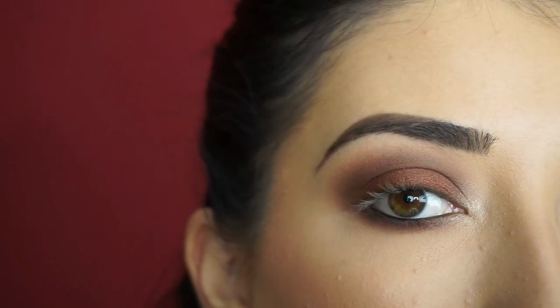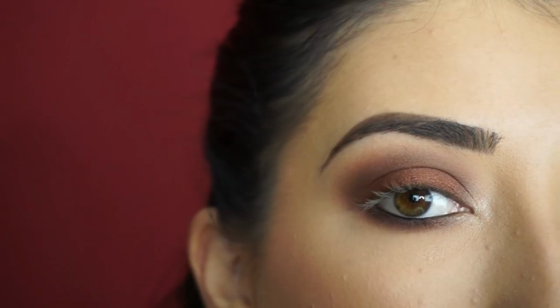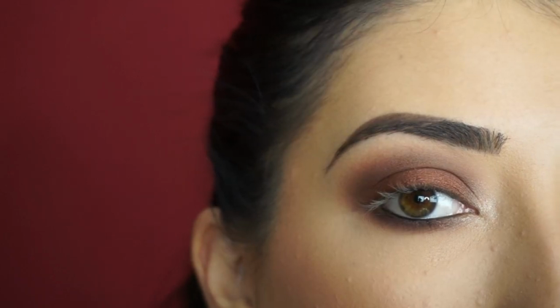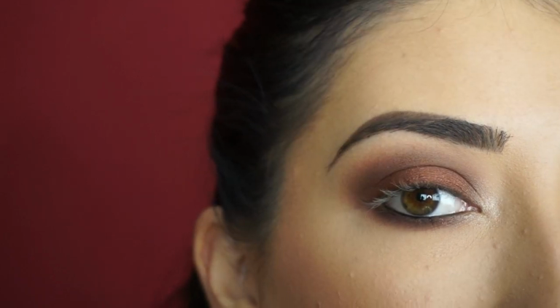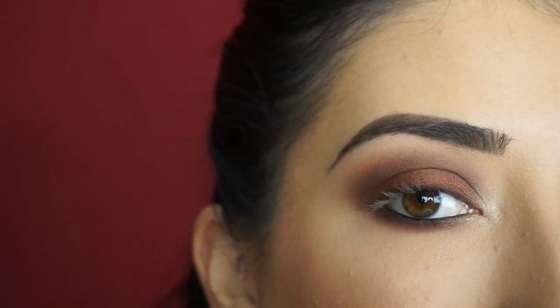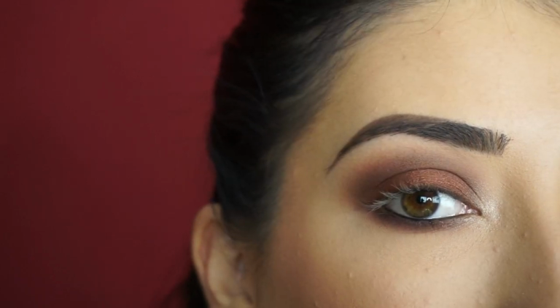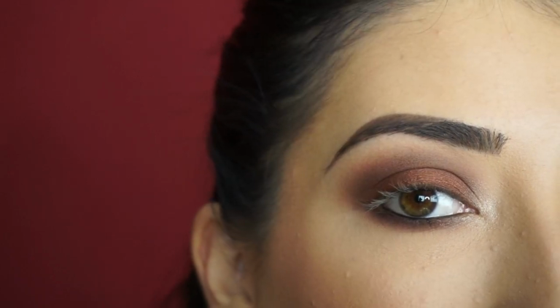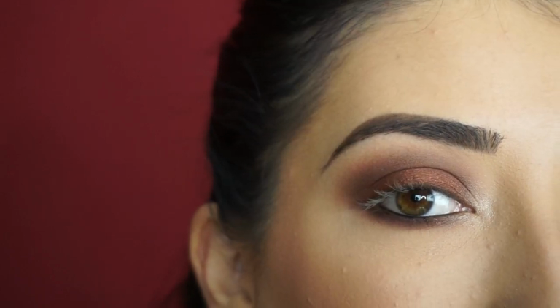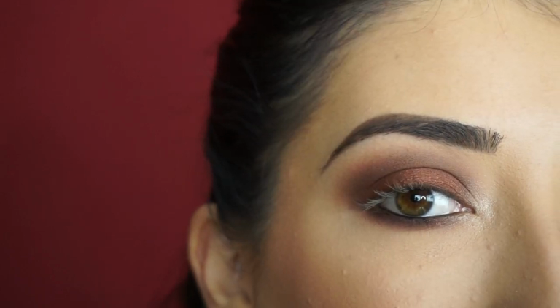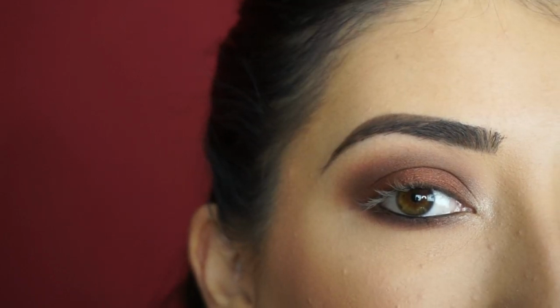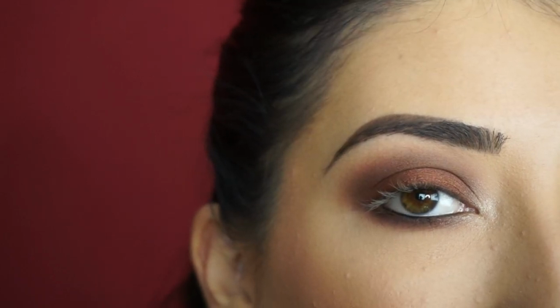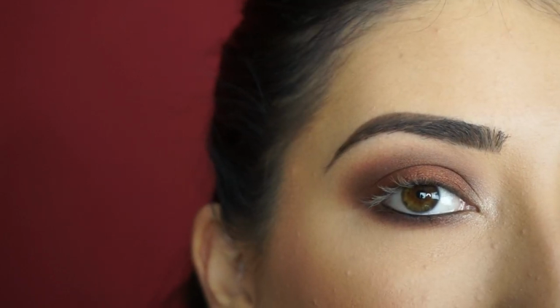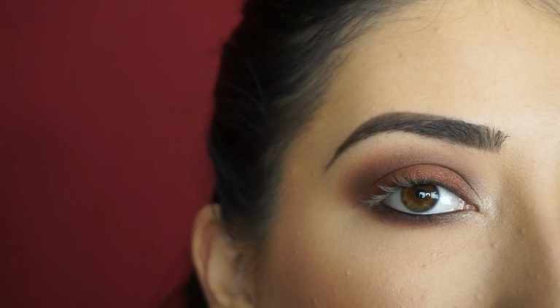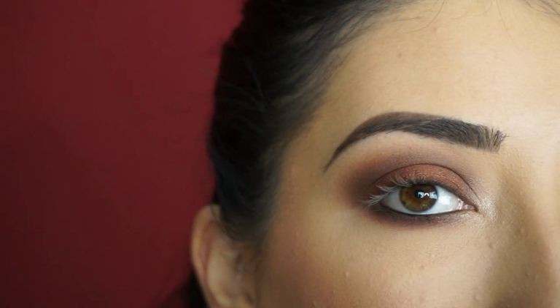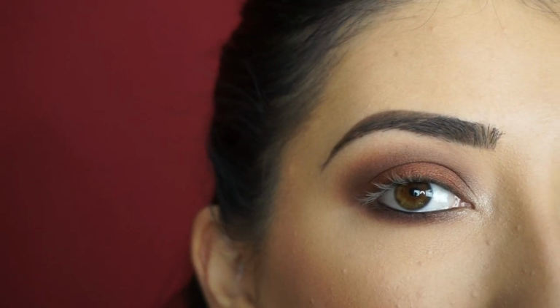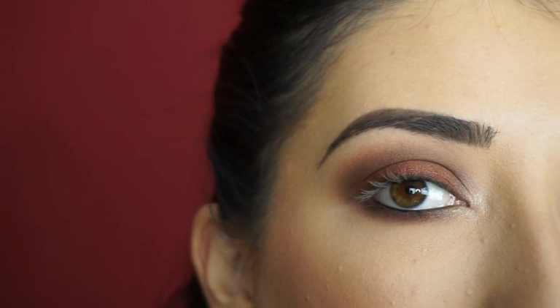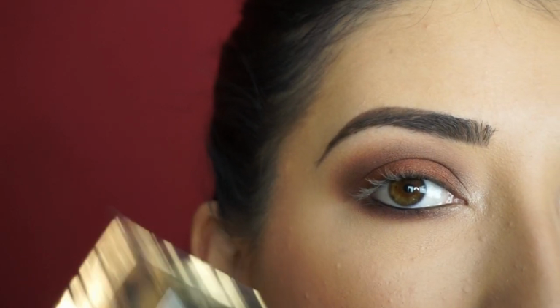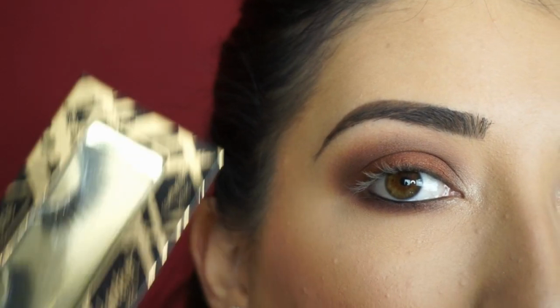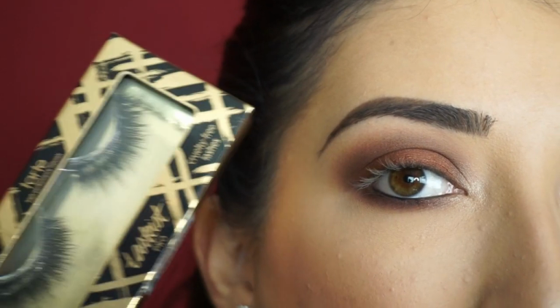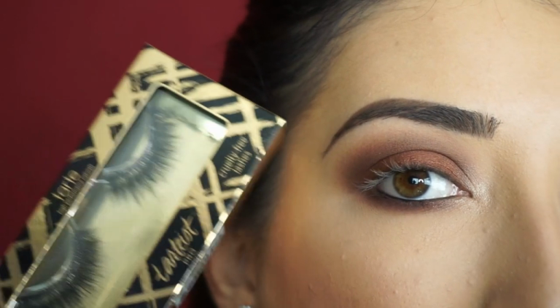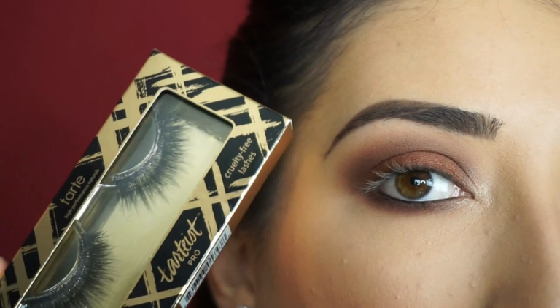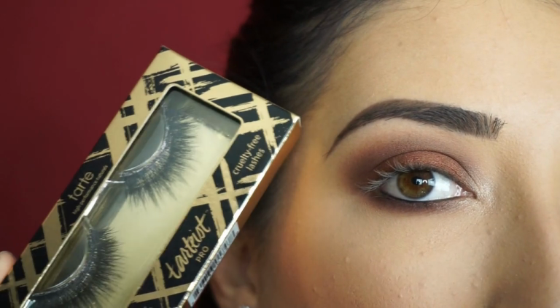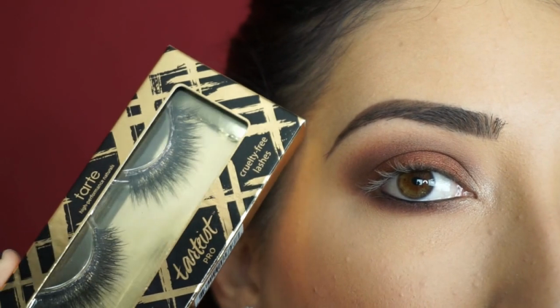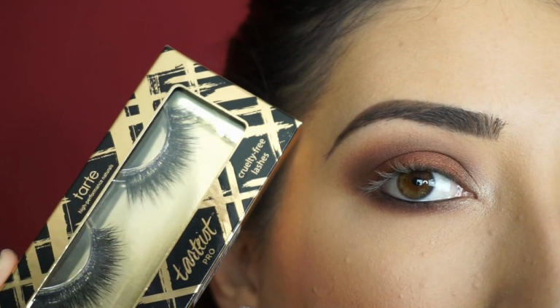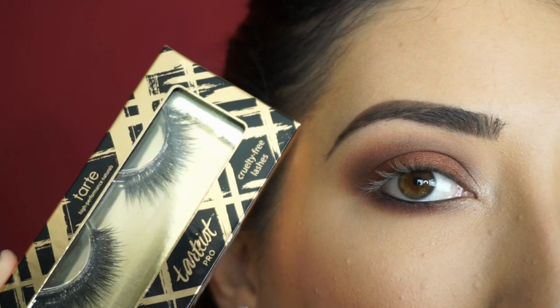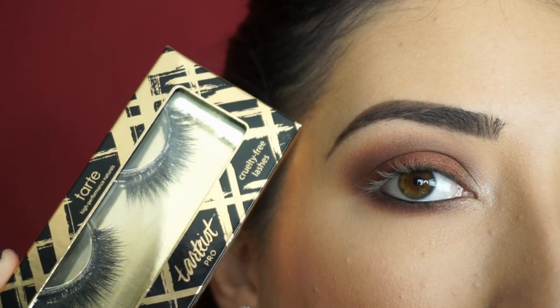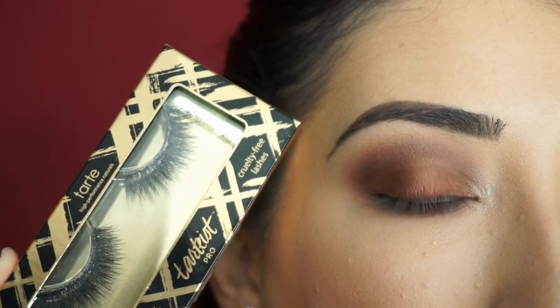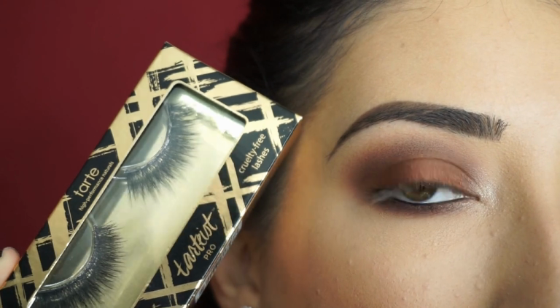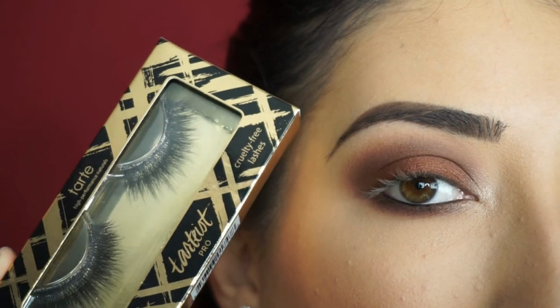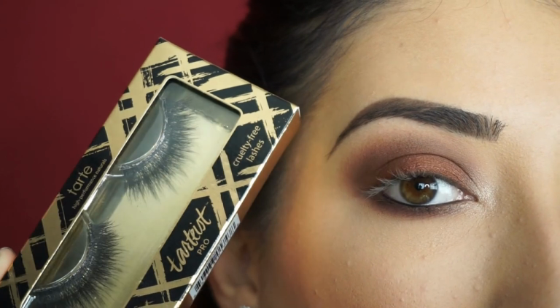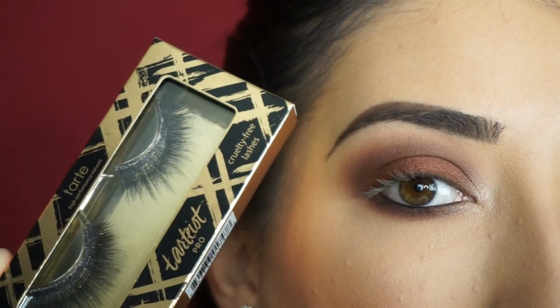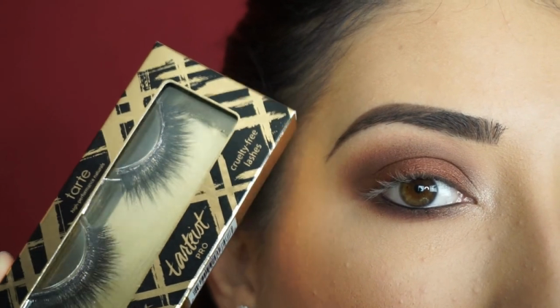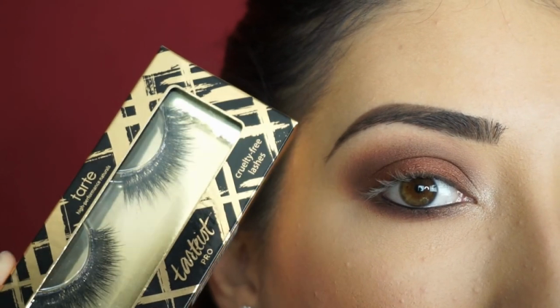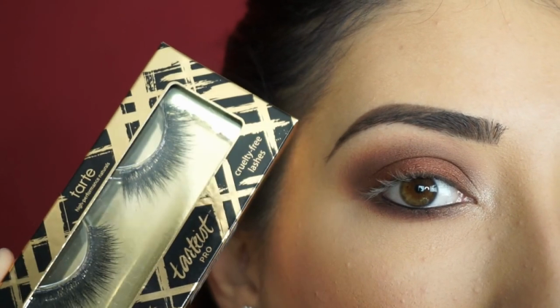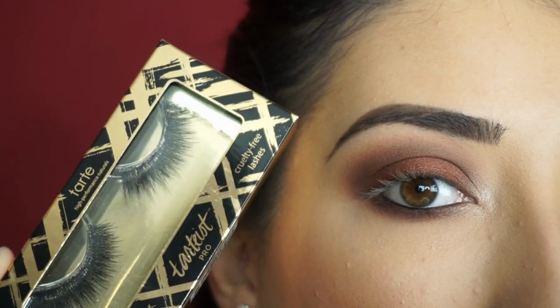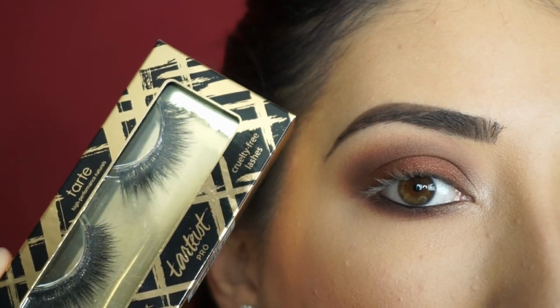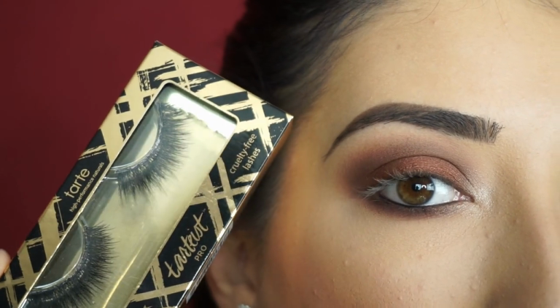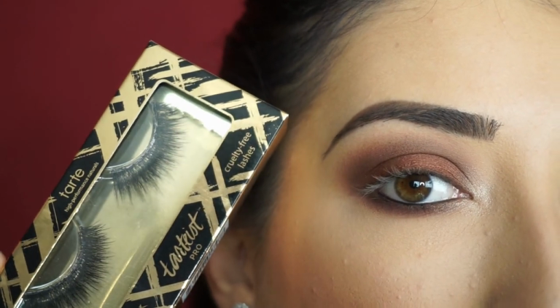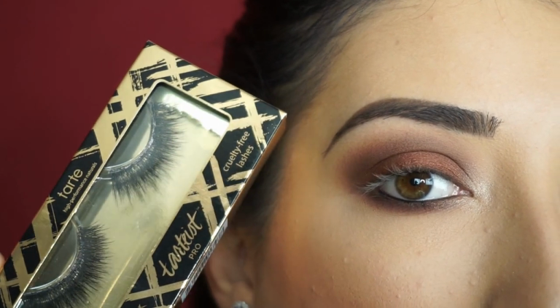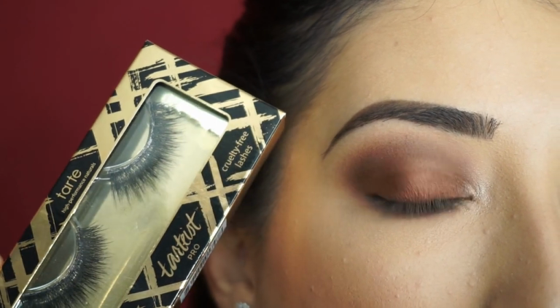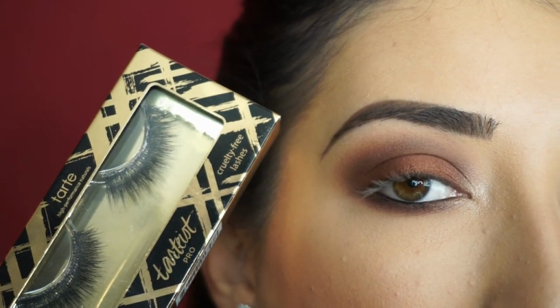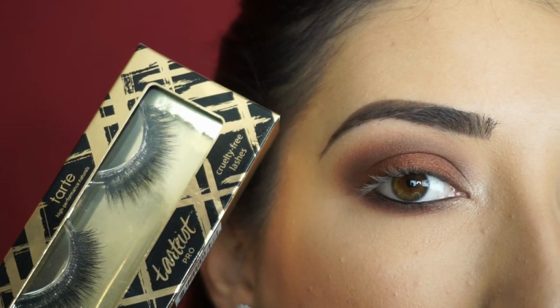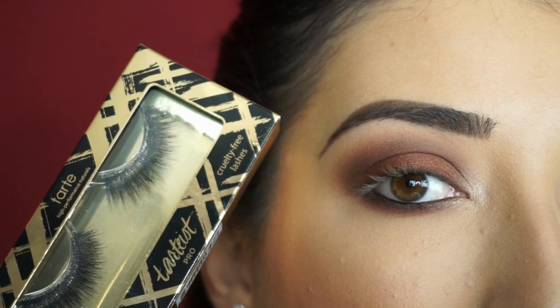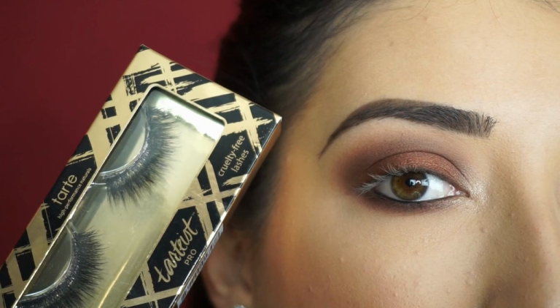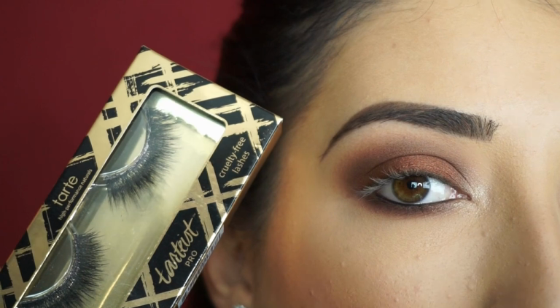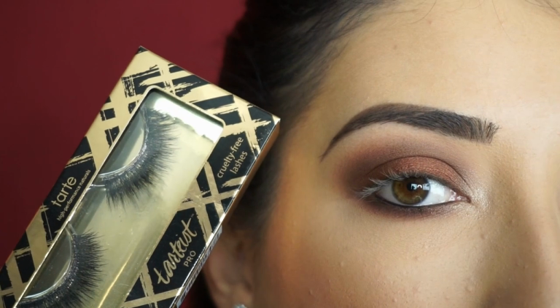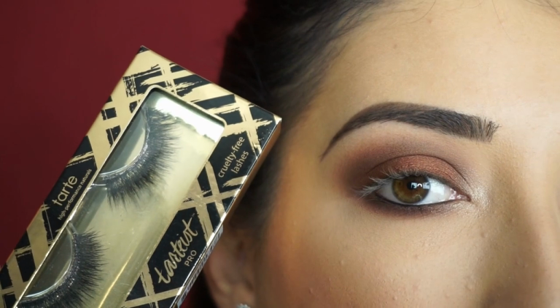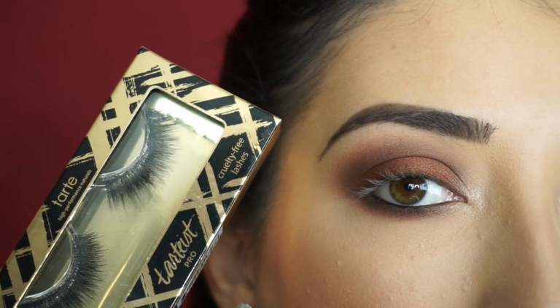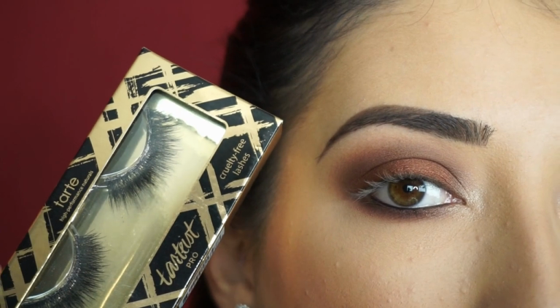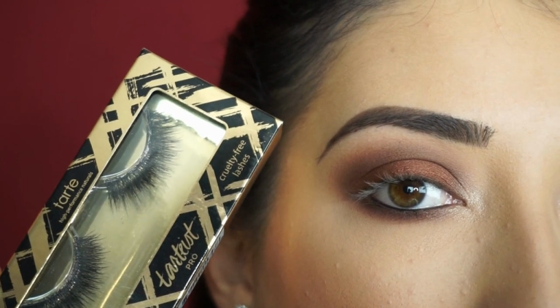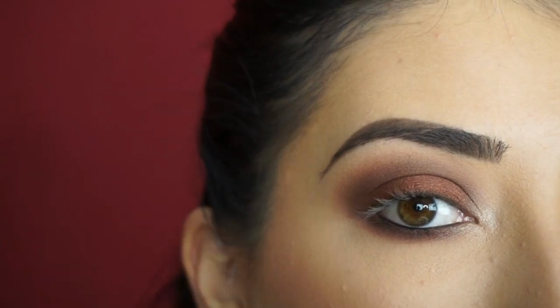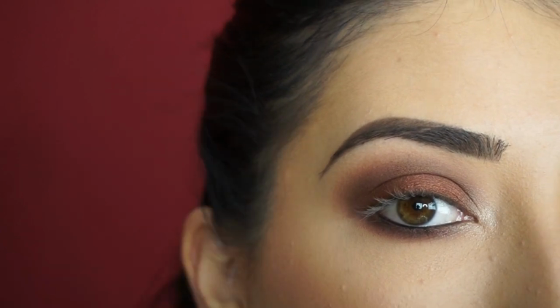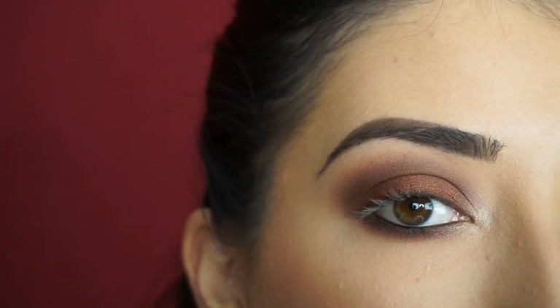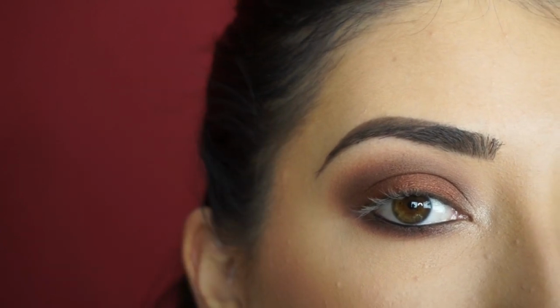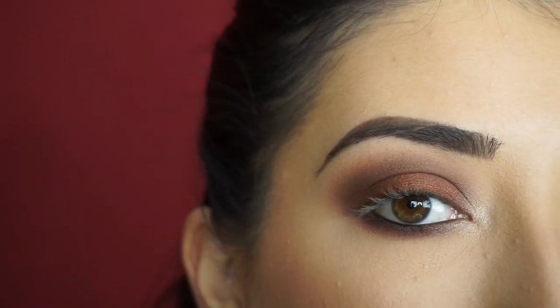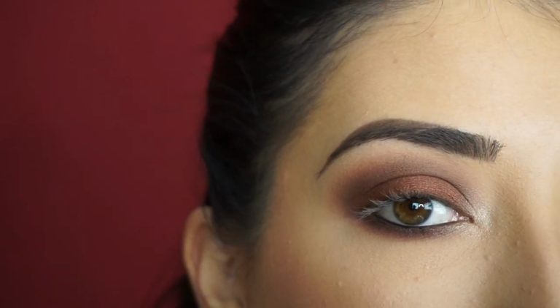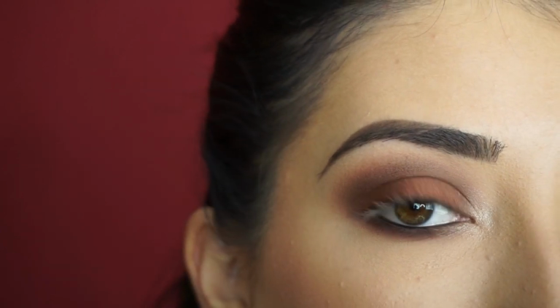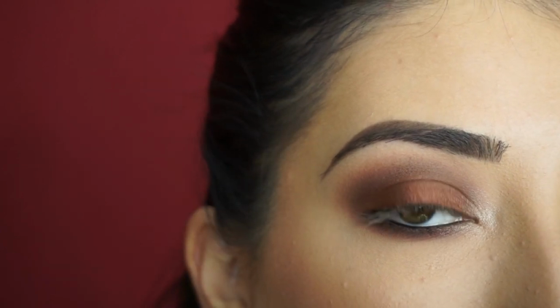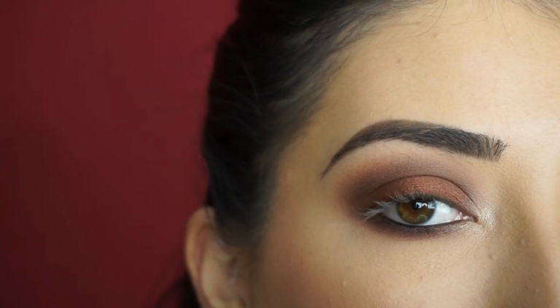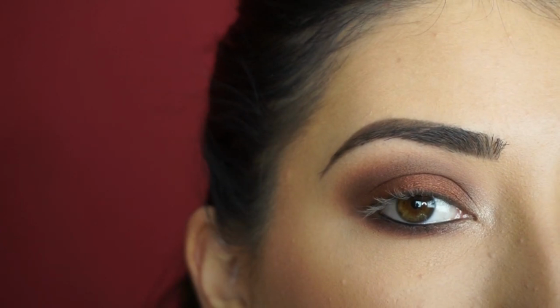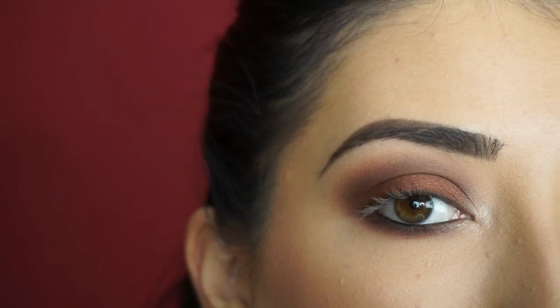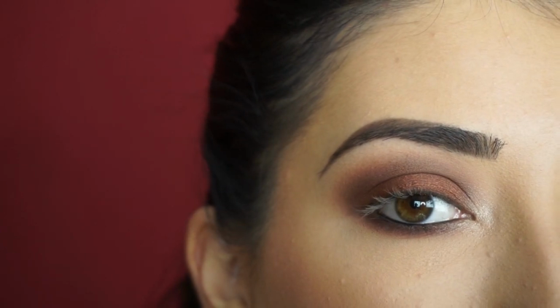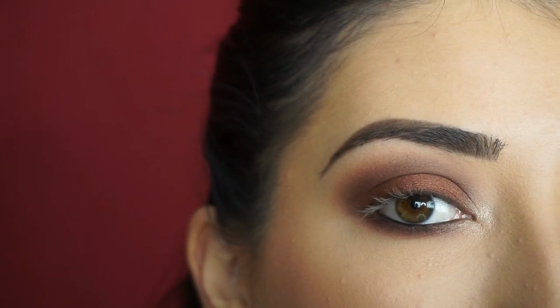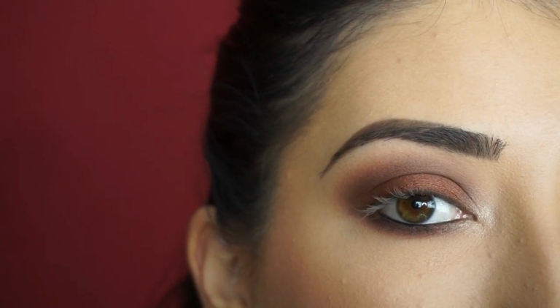Now I'm just going to apply some mascara. For fall I'm using the Tarte Cosmetics Tarteist Pearl Lashes in Goddess. I'll be right back to show you the finished look.